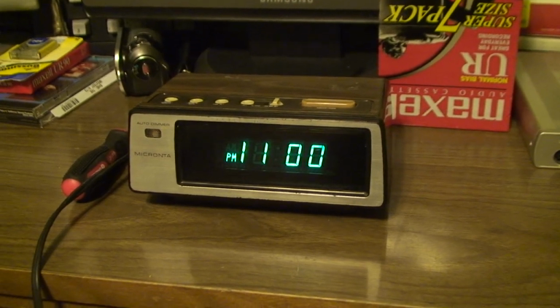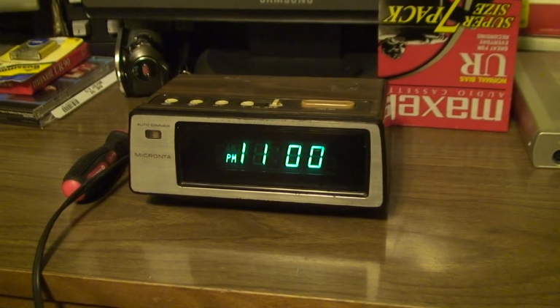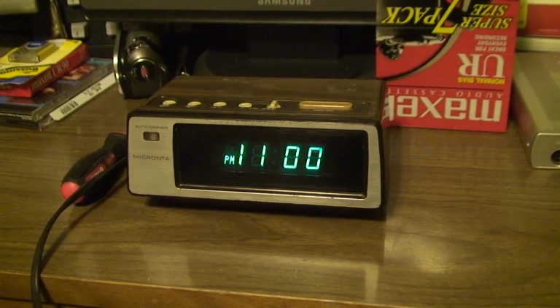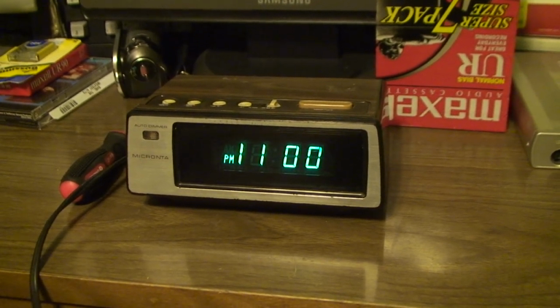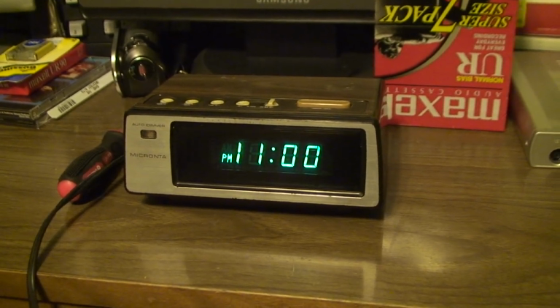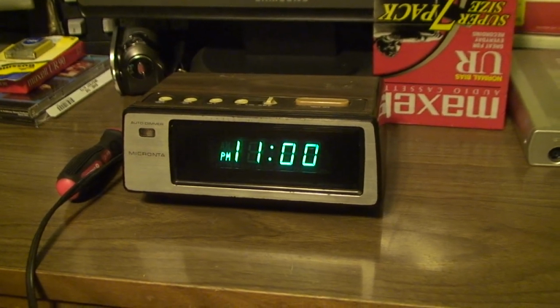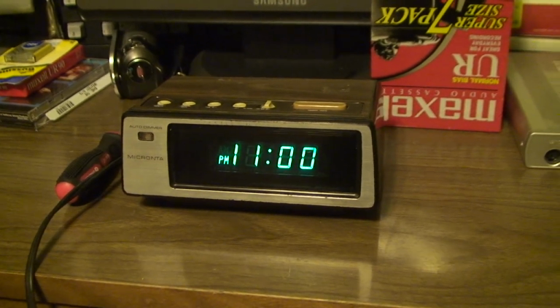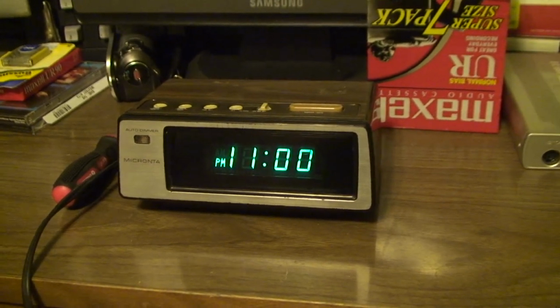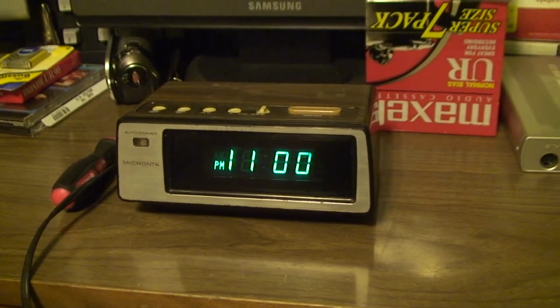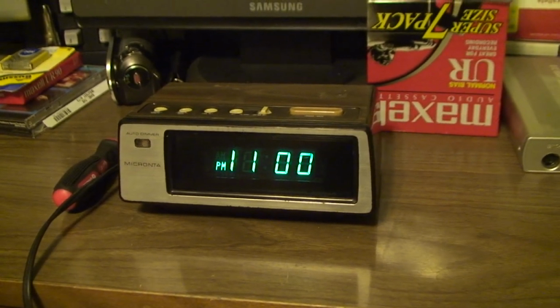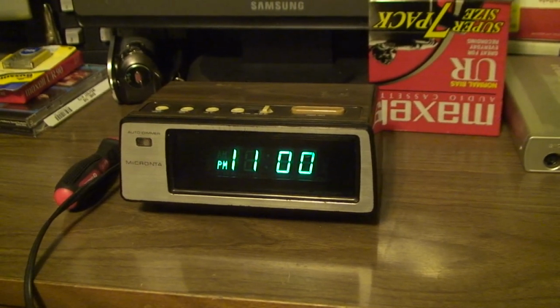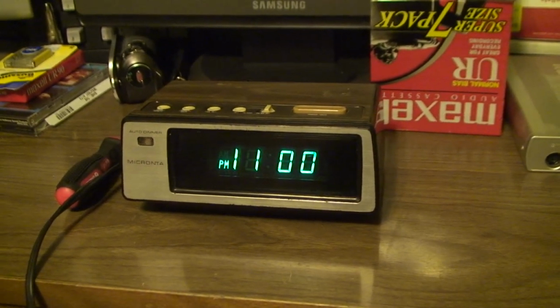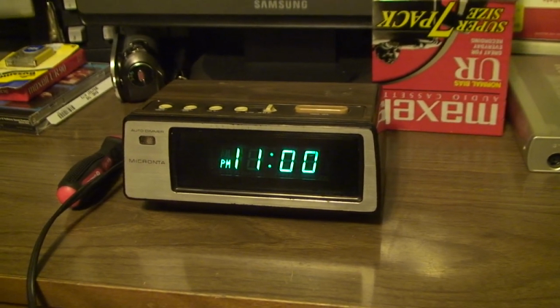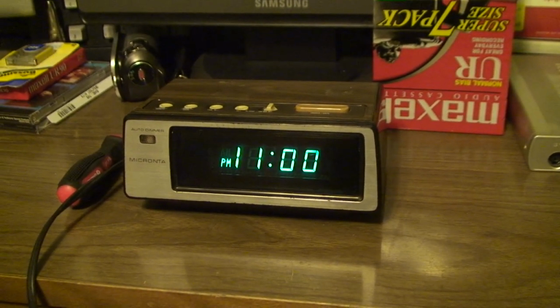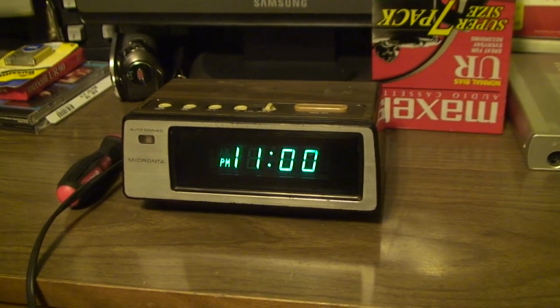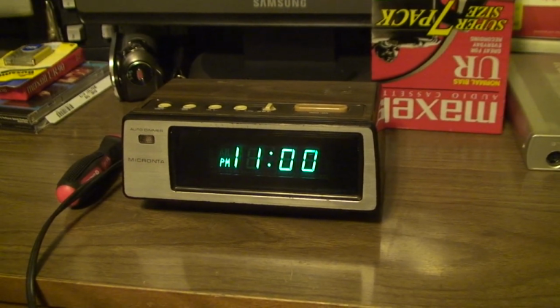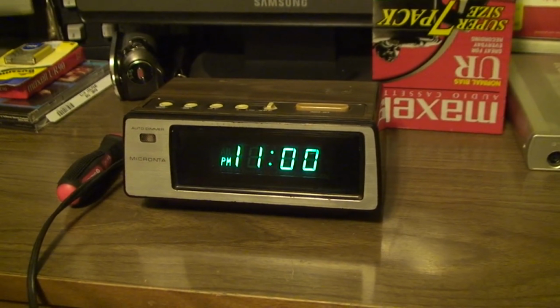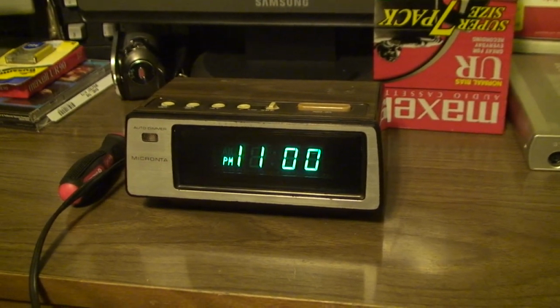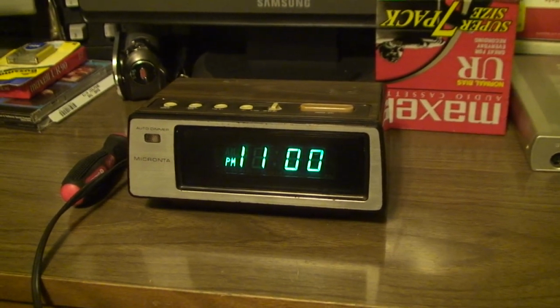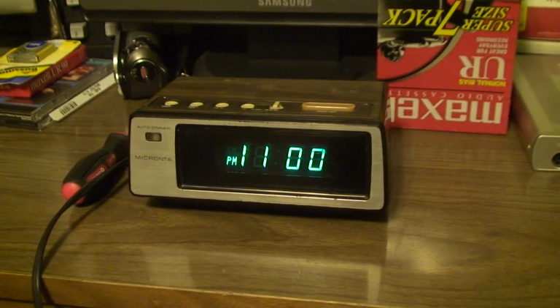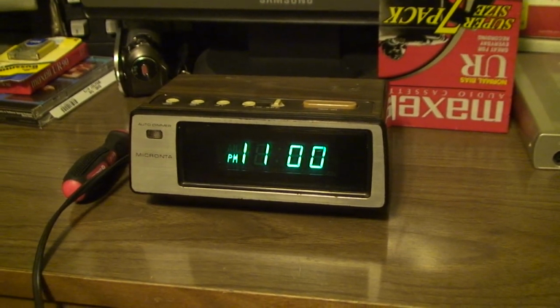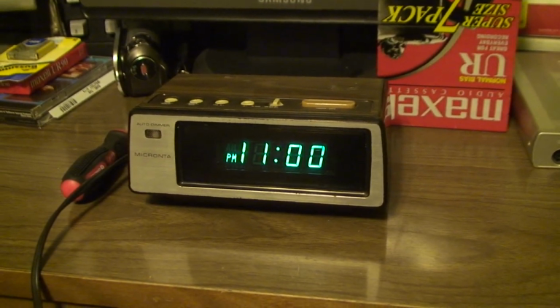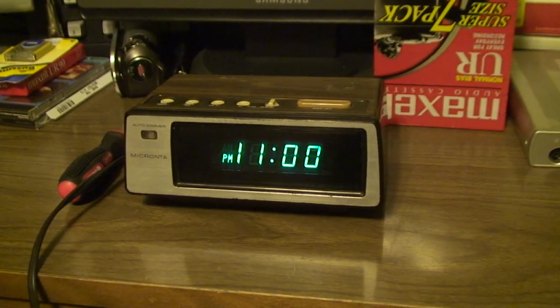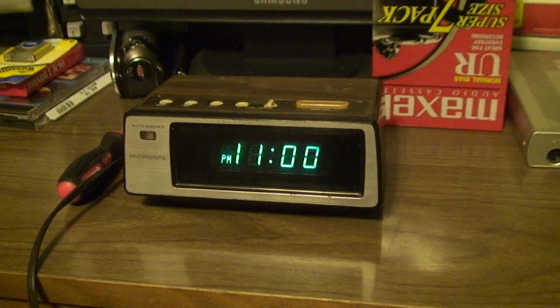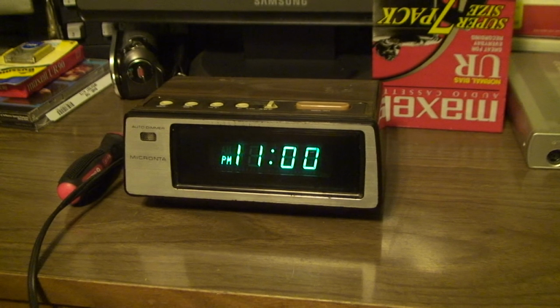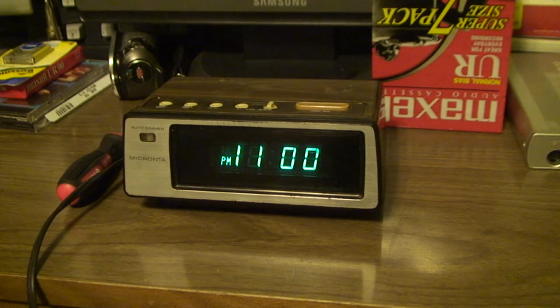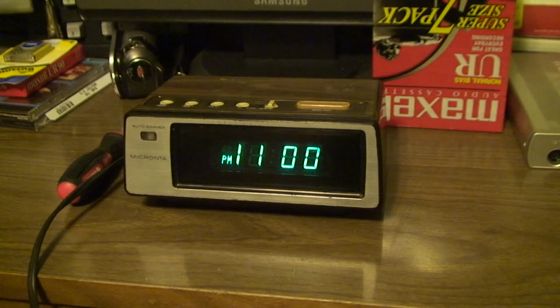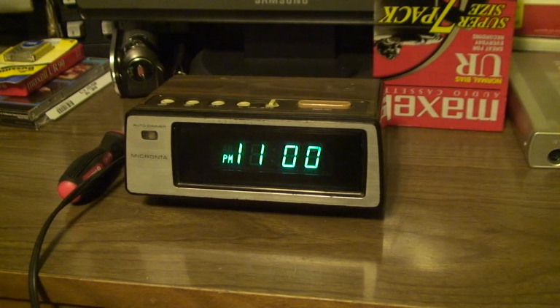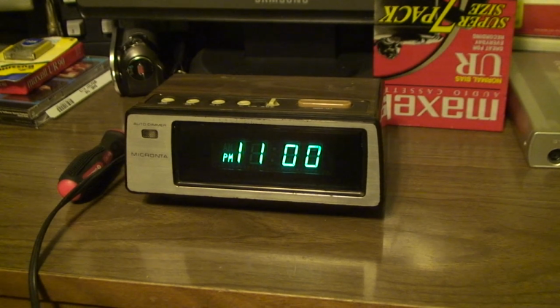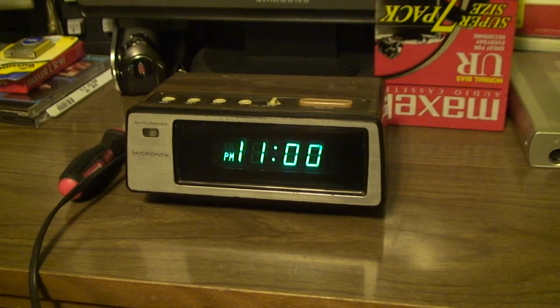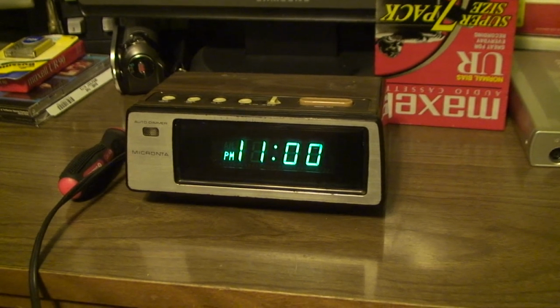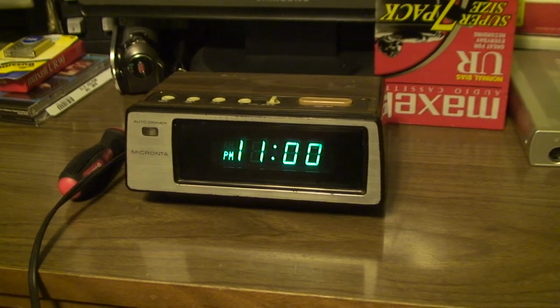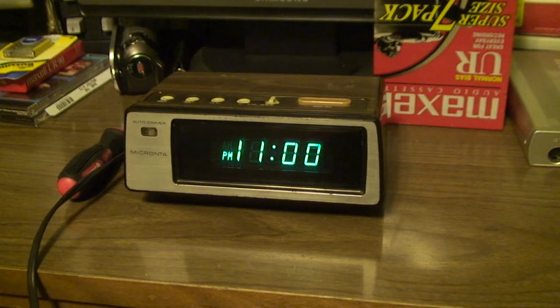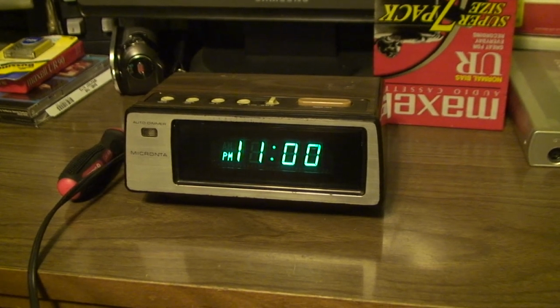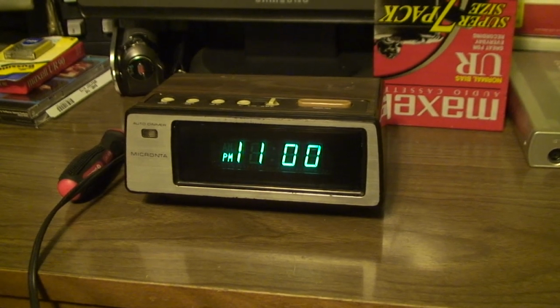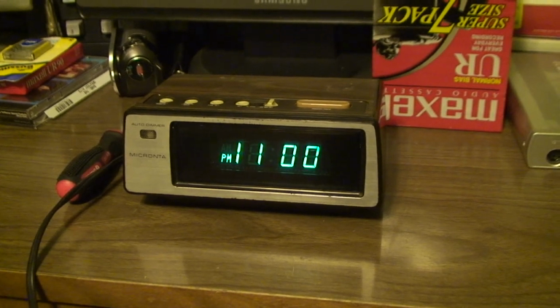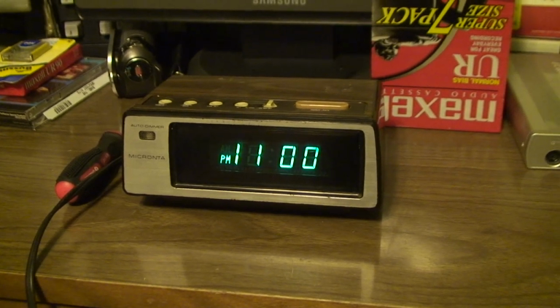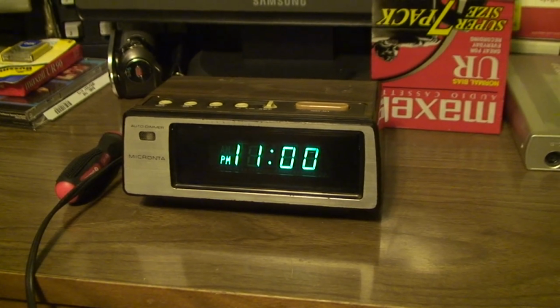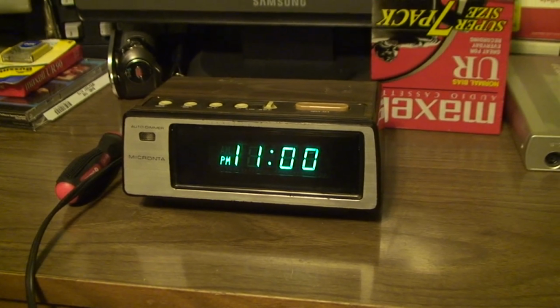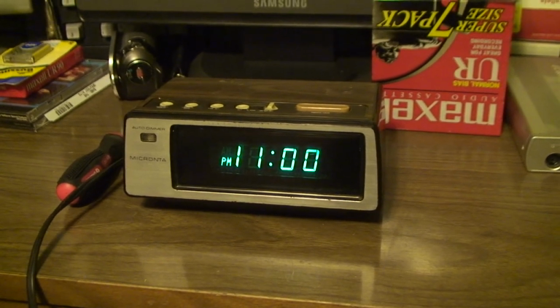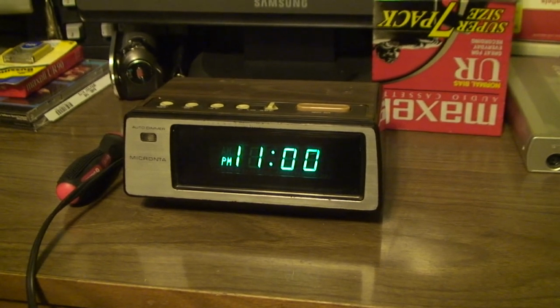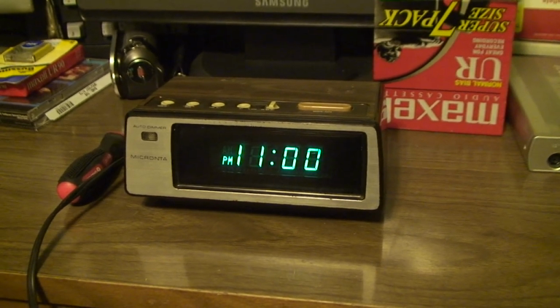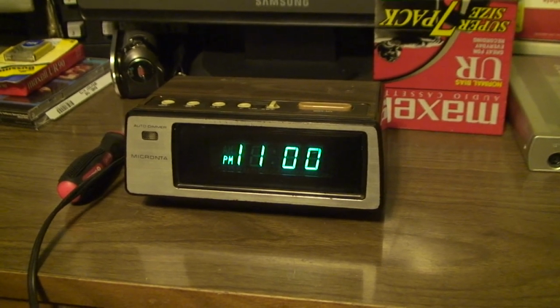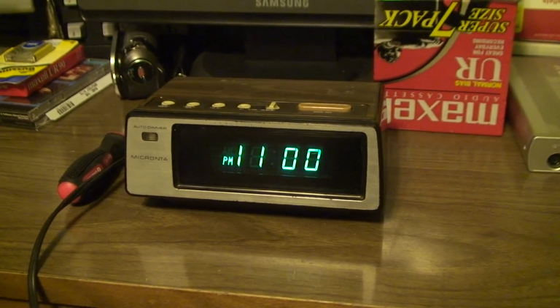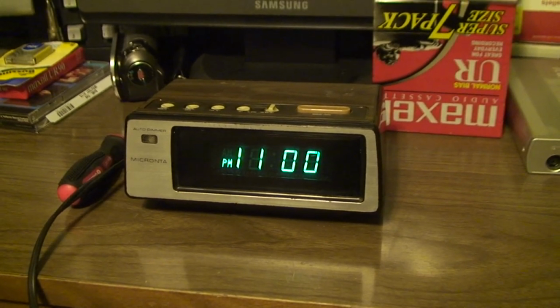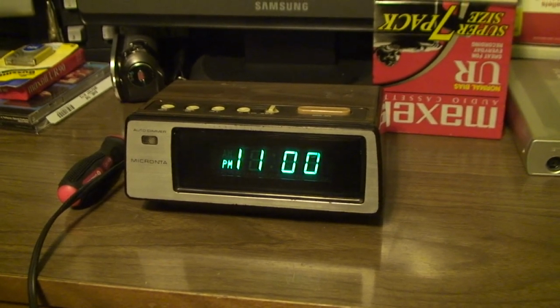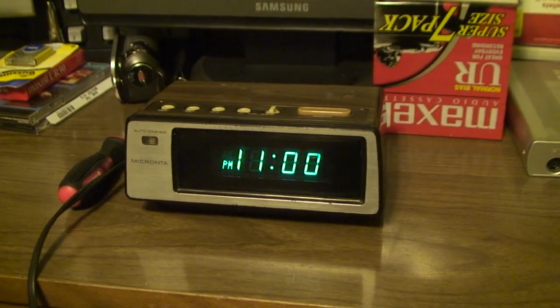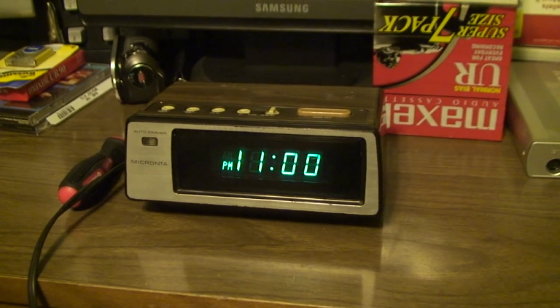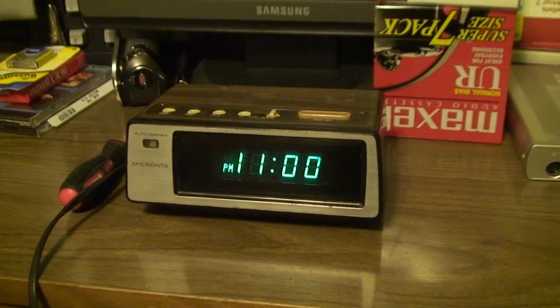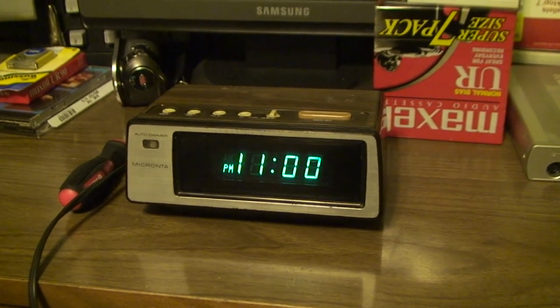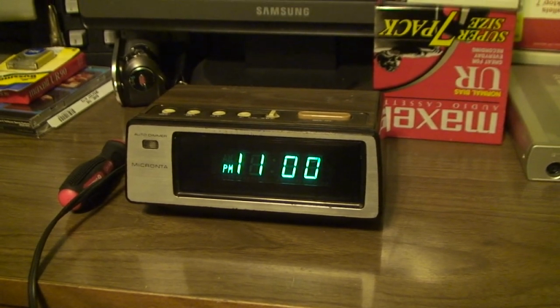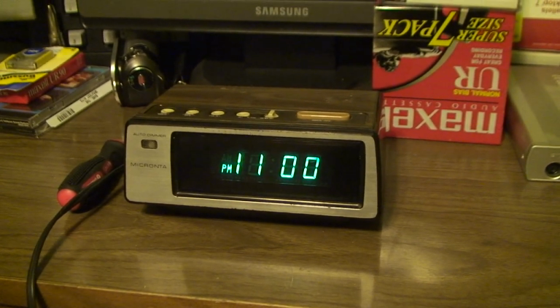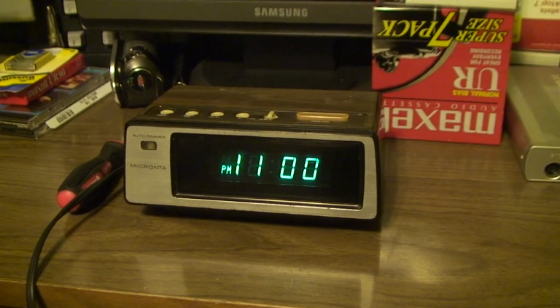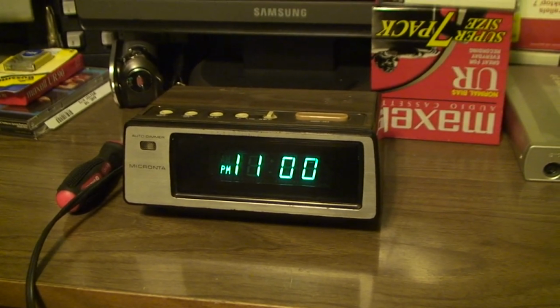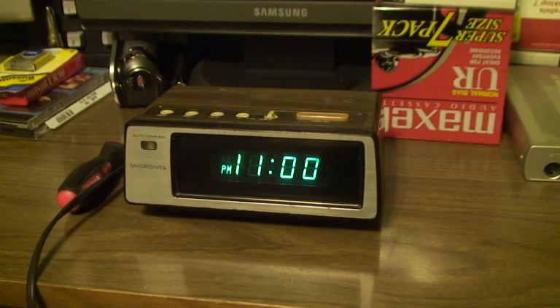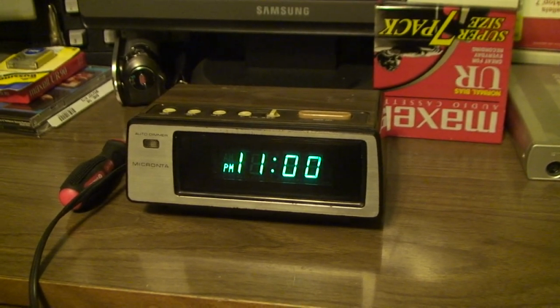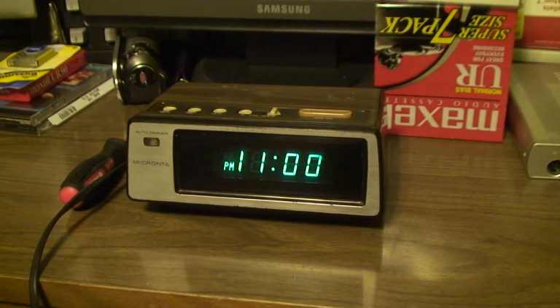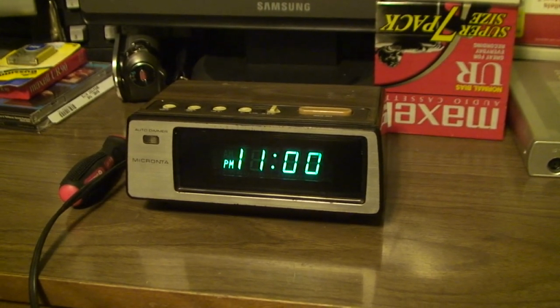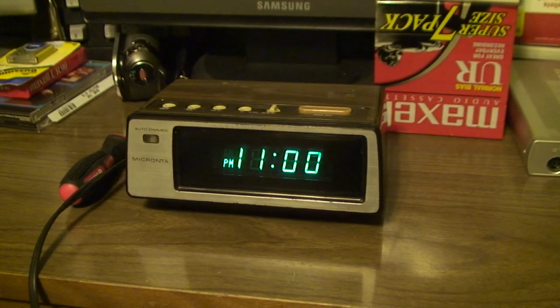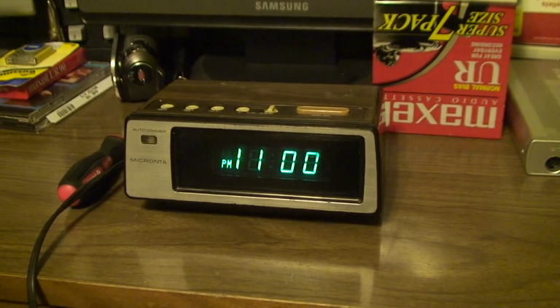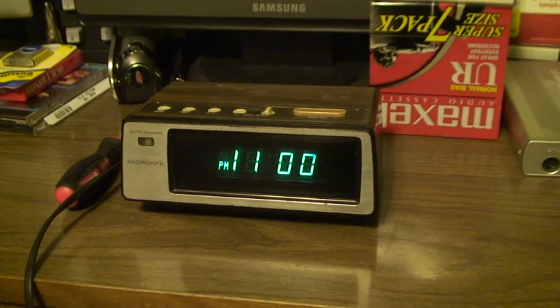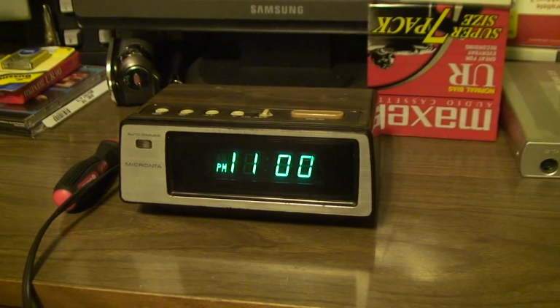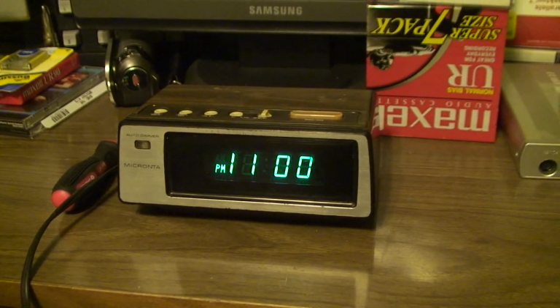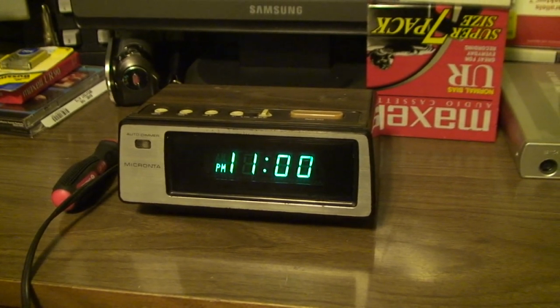So that's about everything there is to say about this little clock. Thank you for watching, and feel free to leave a comment if you have one.